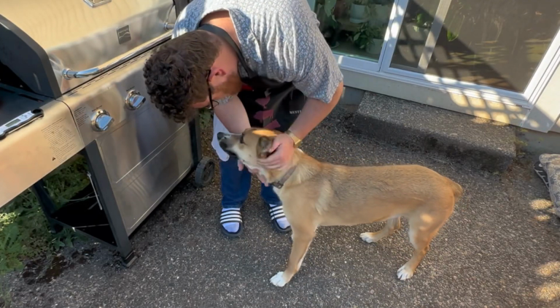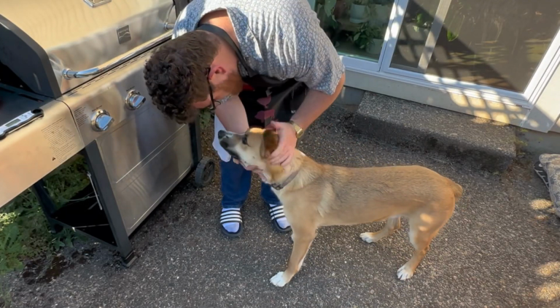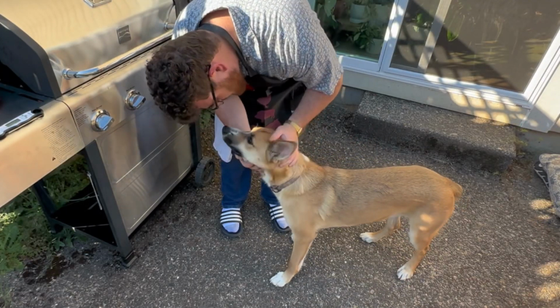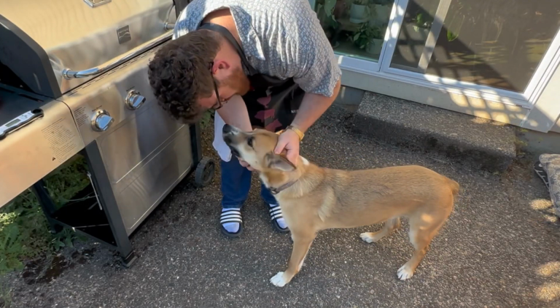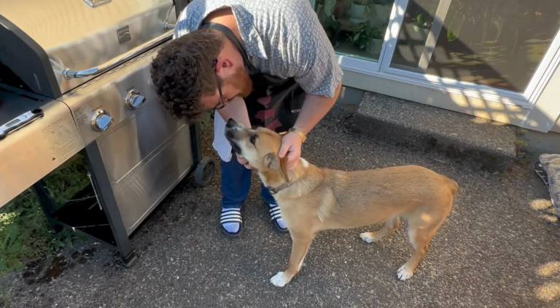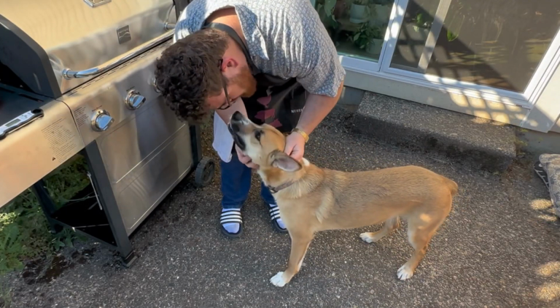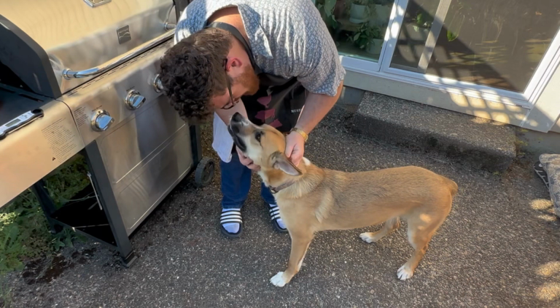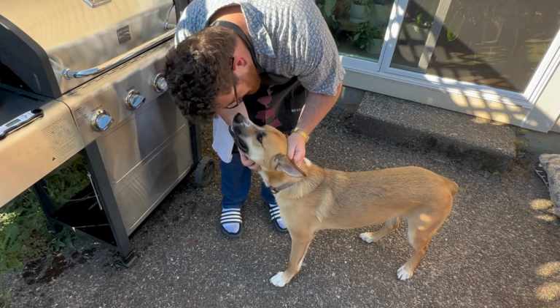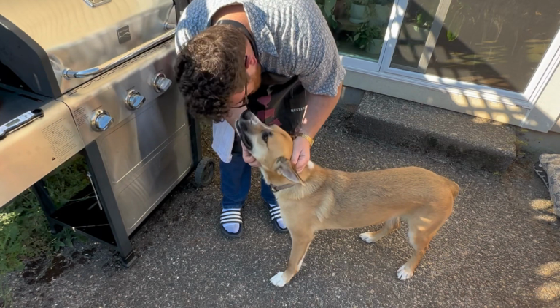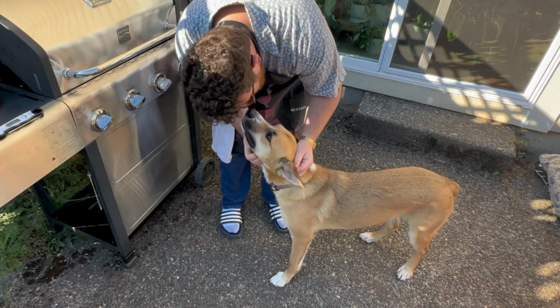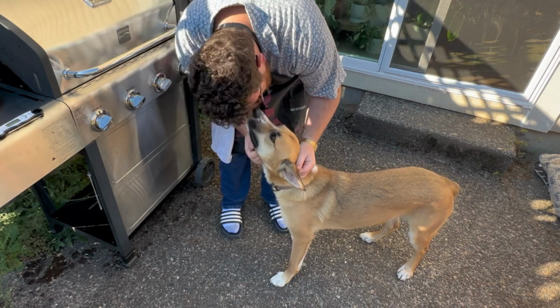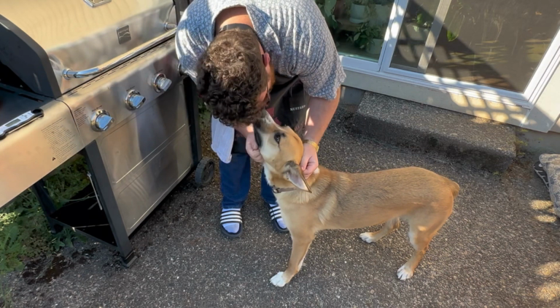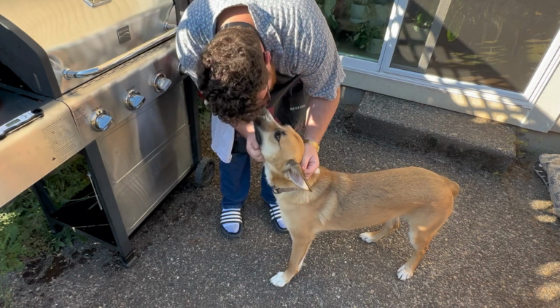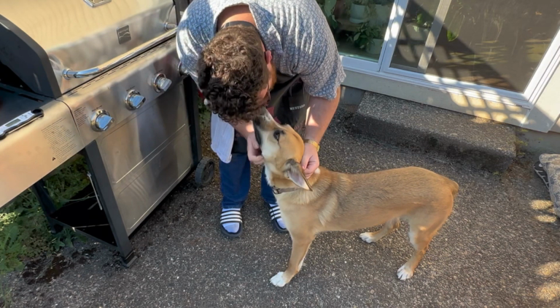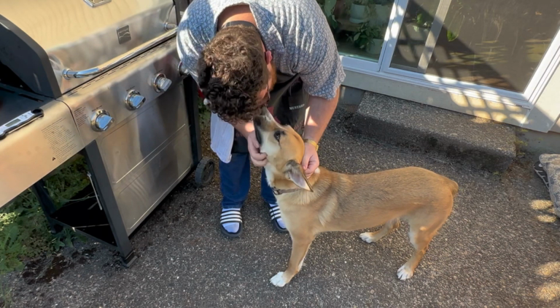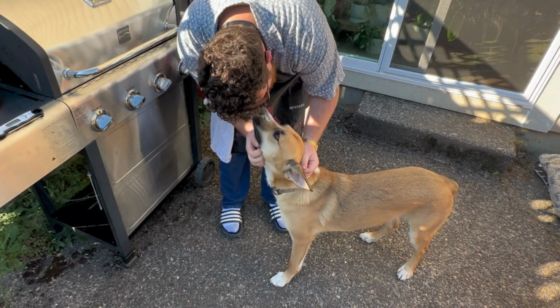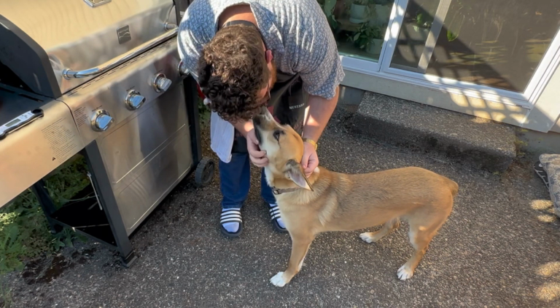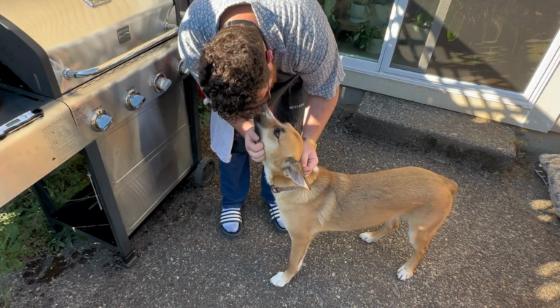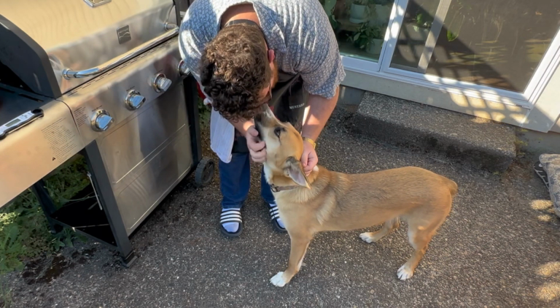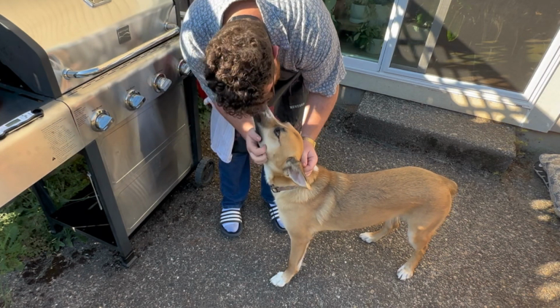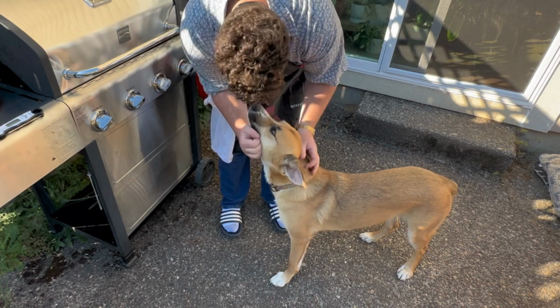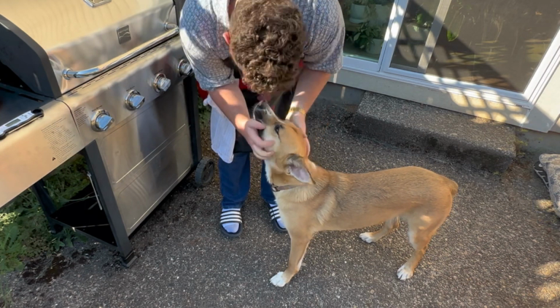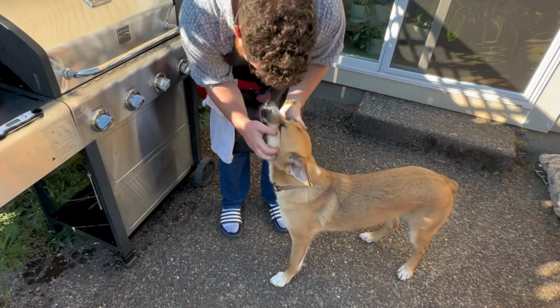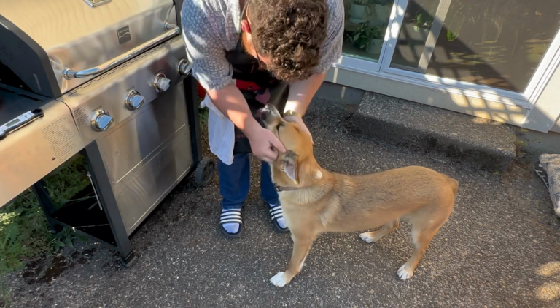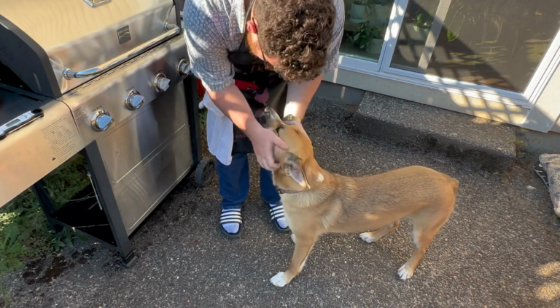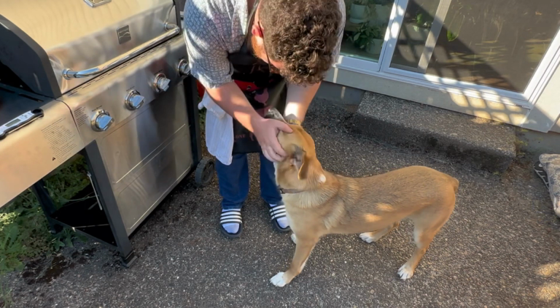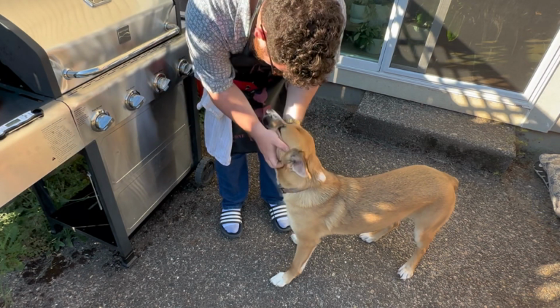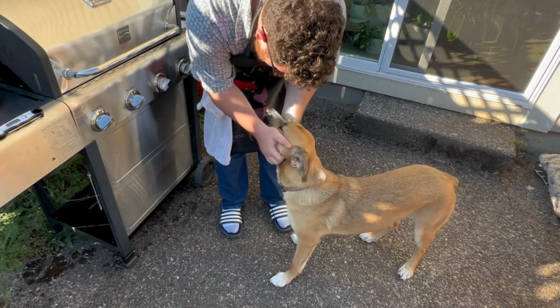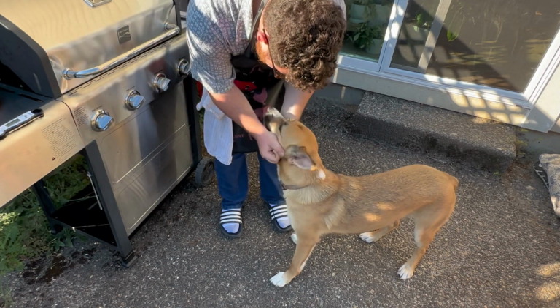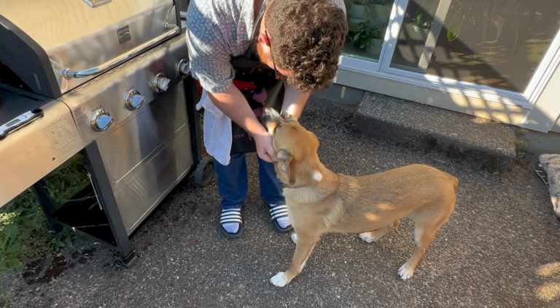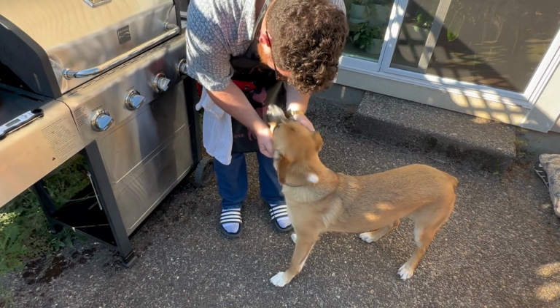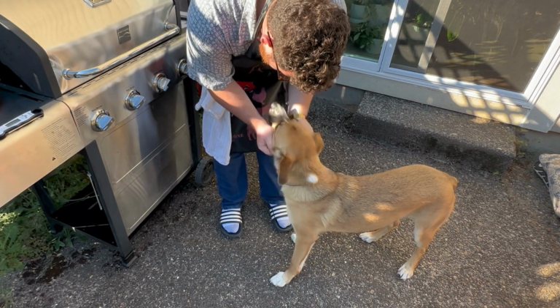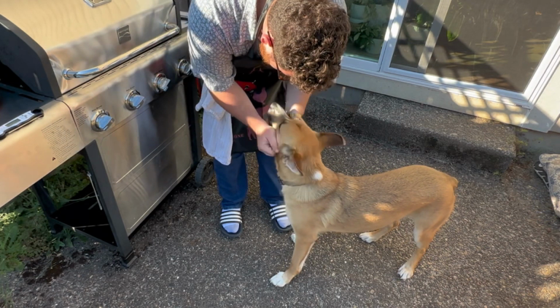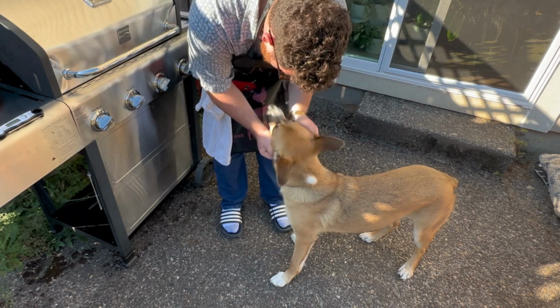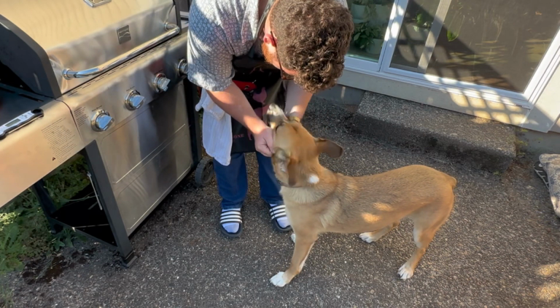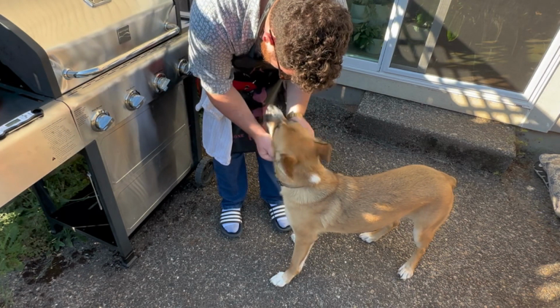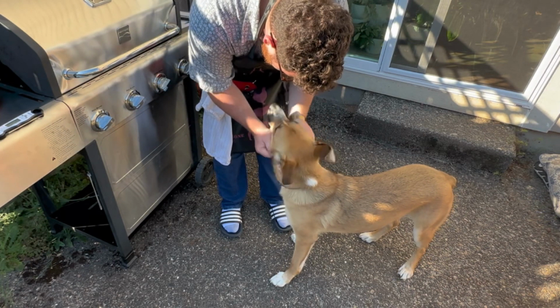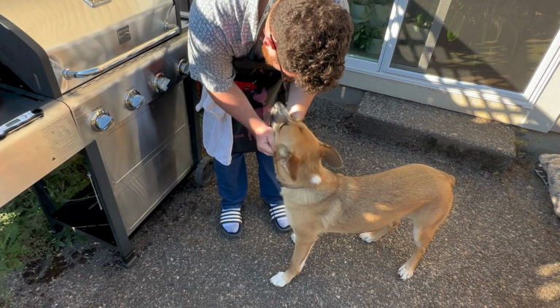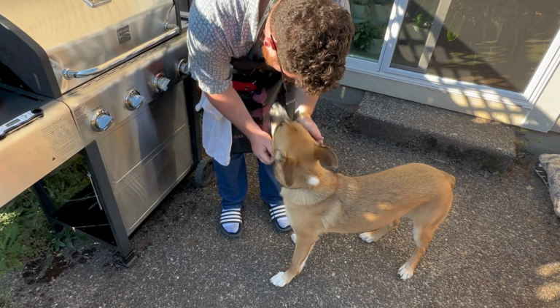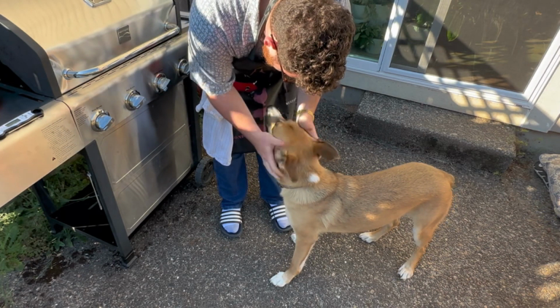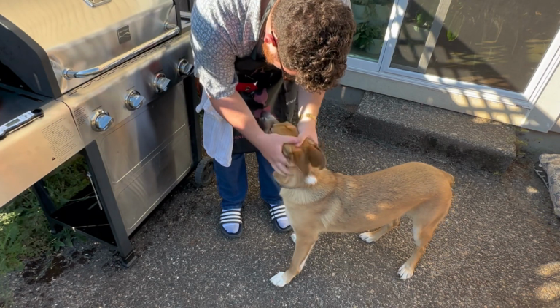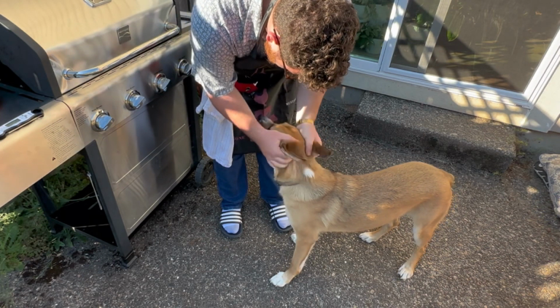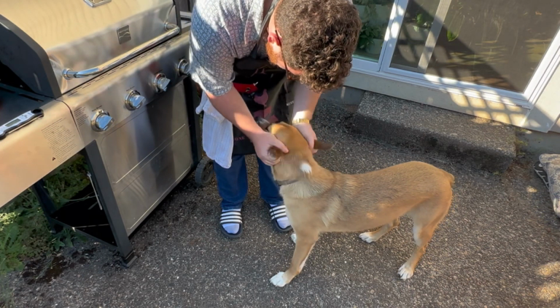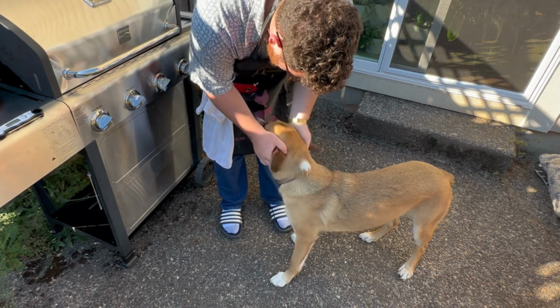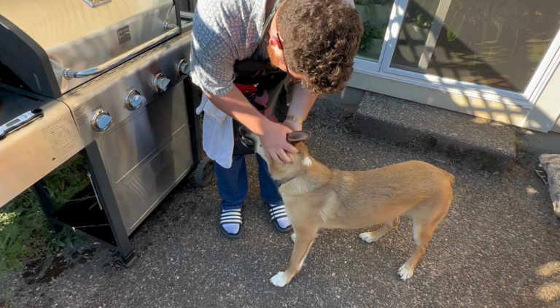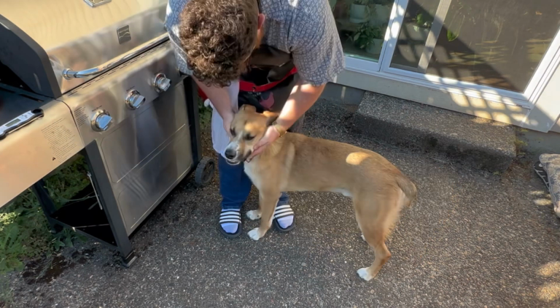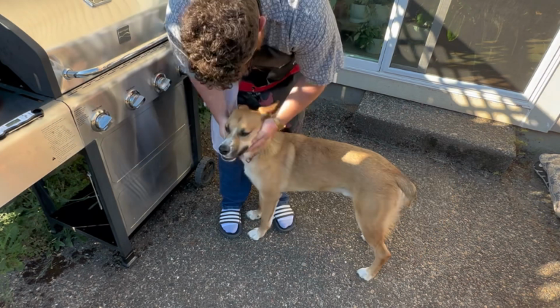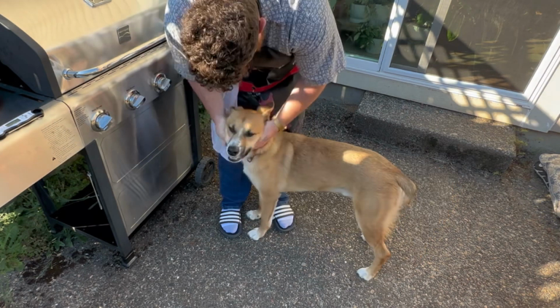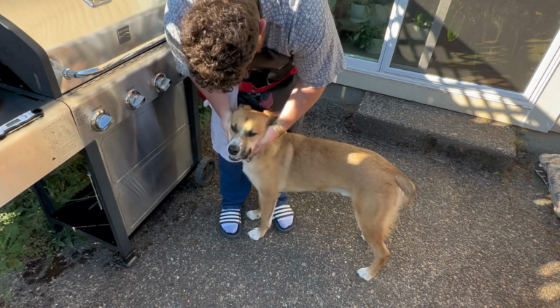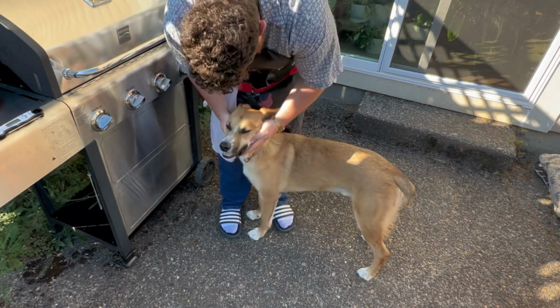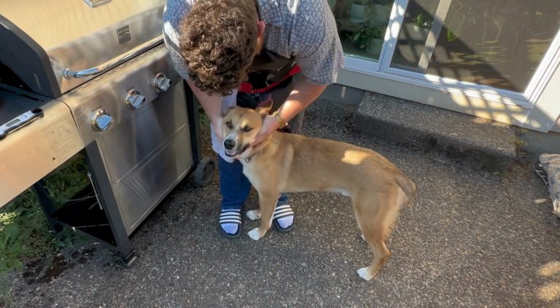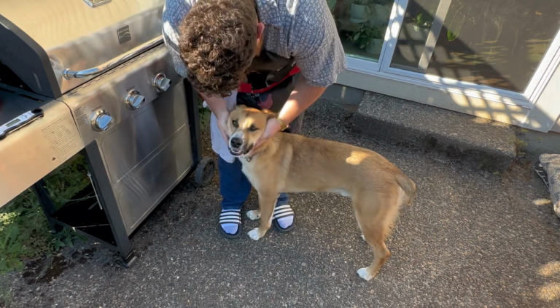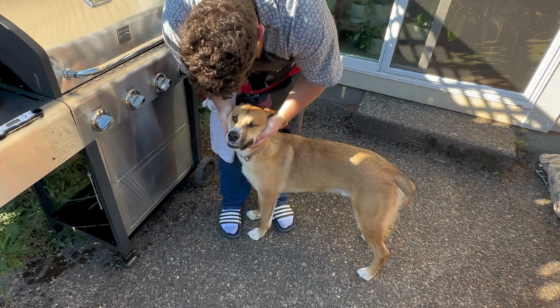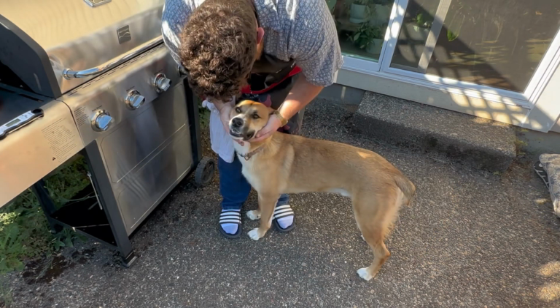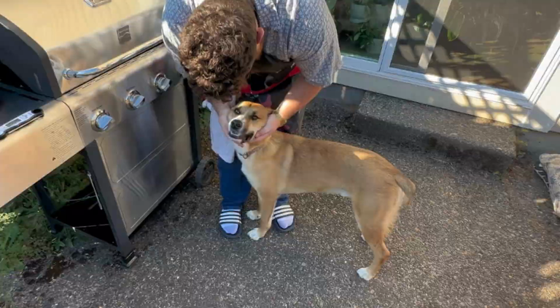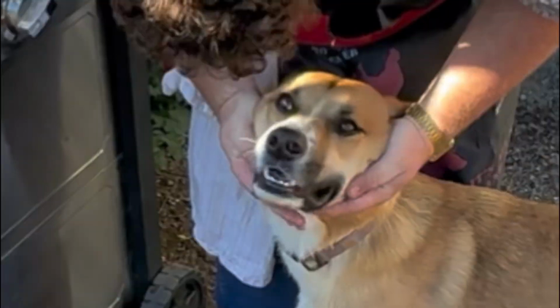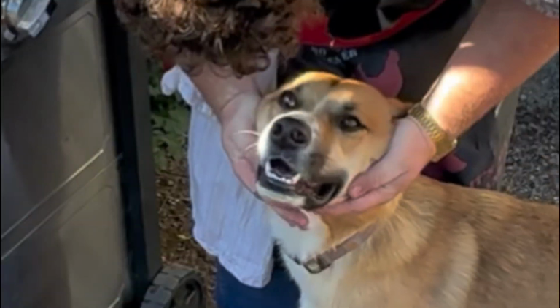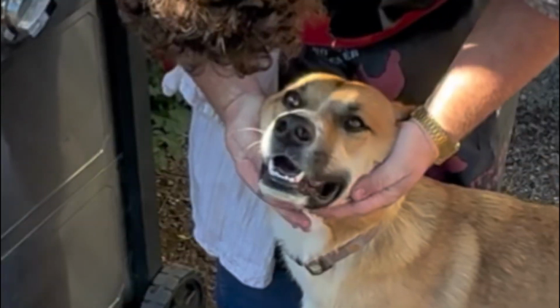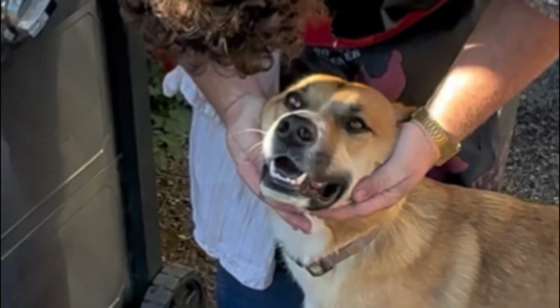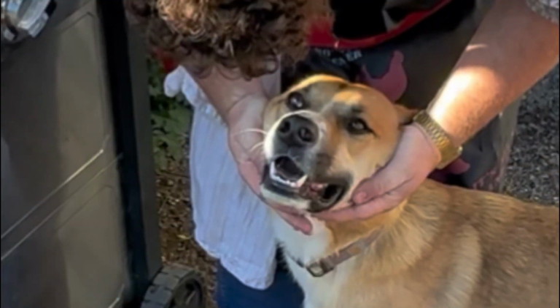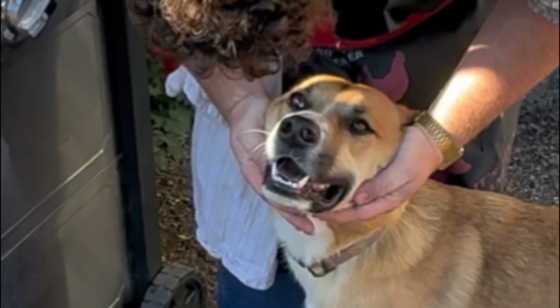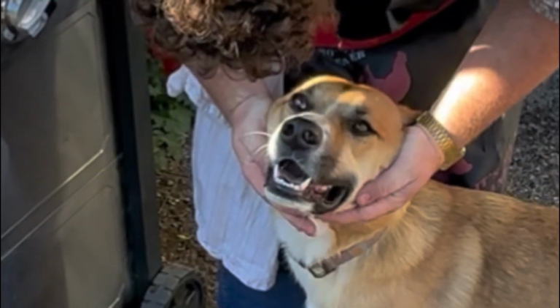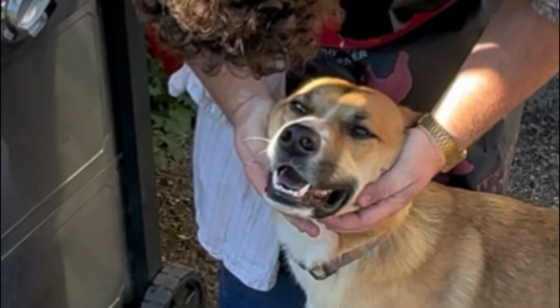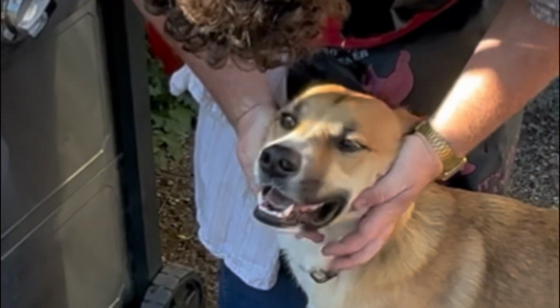Does it smell good? It smells good, doesn't it? What a dog you are.